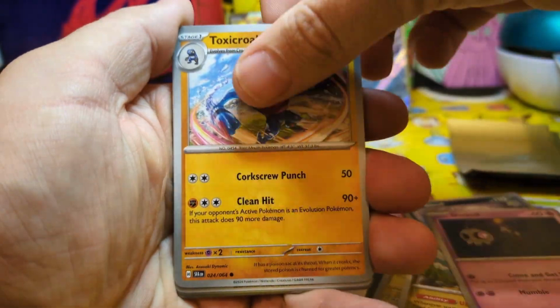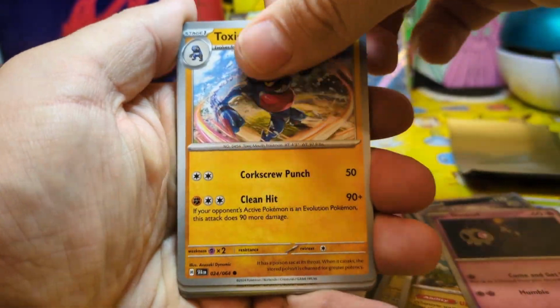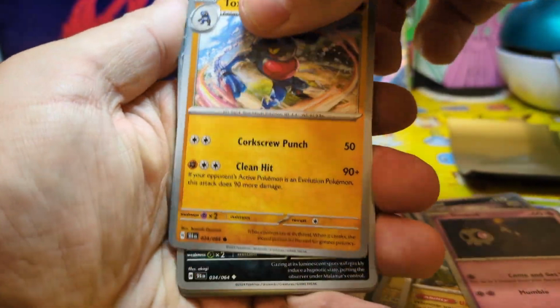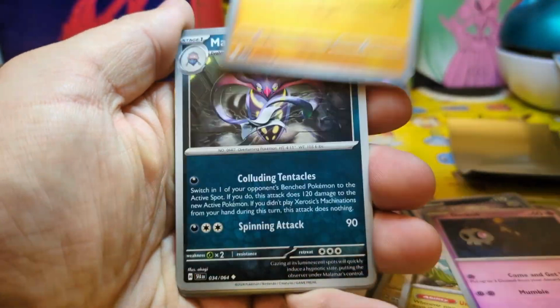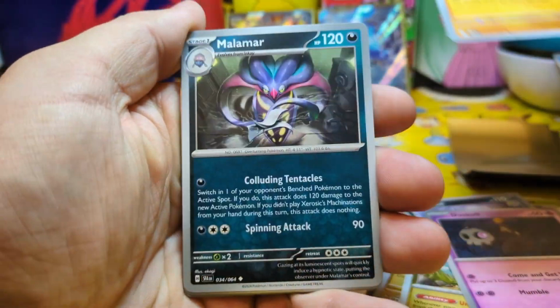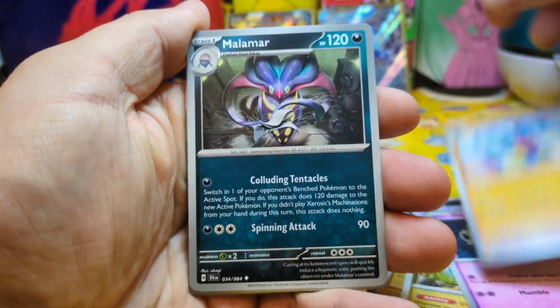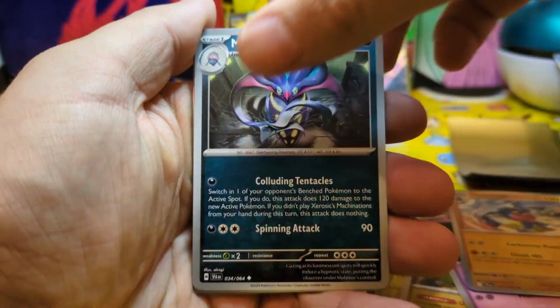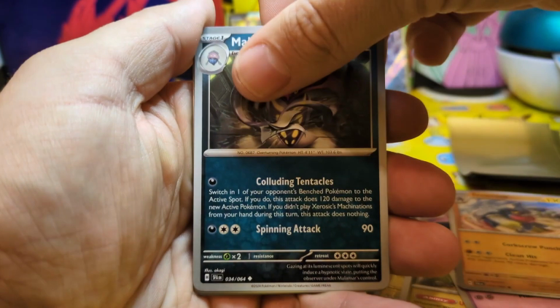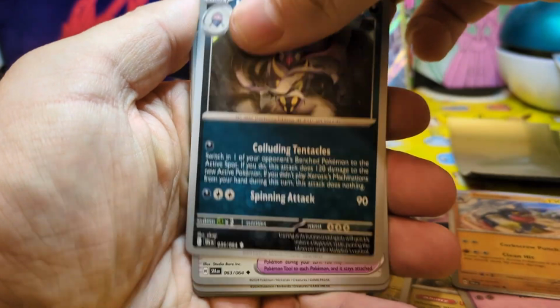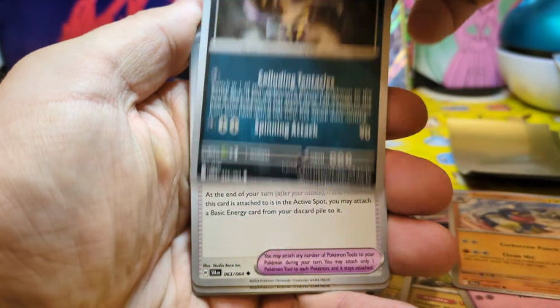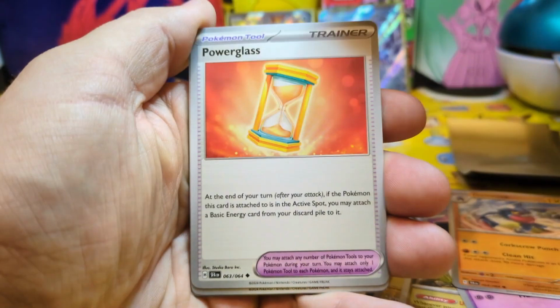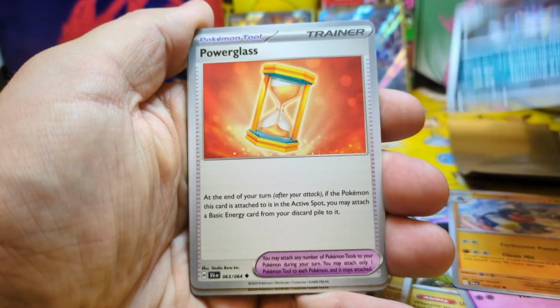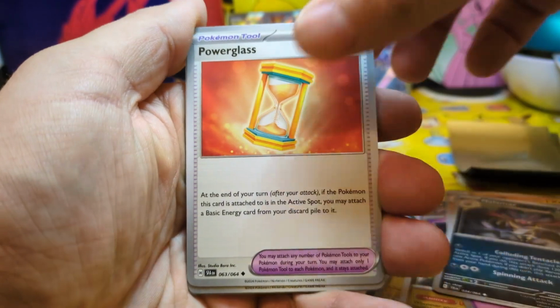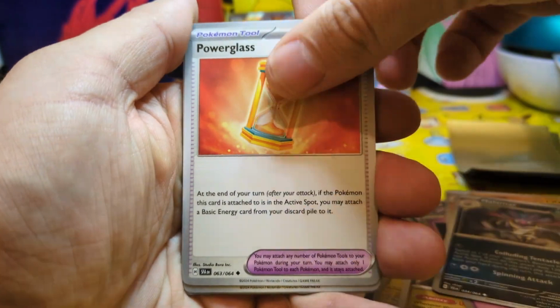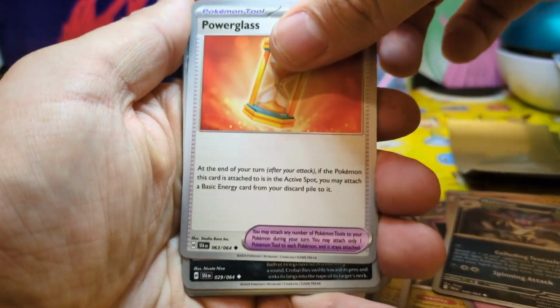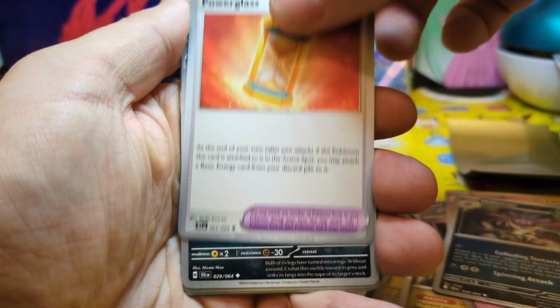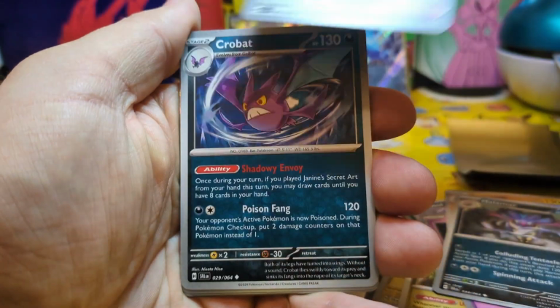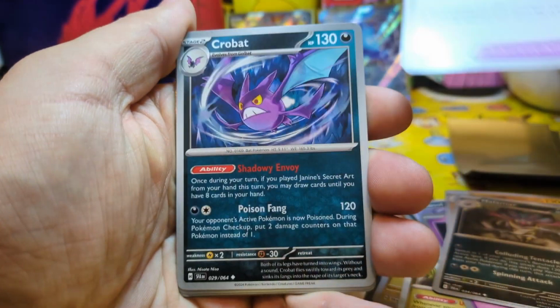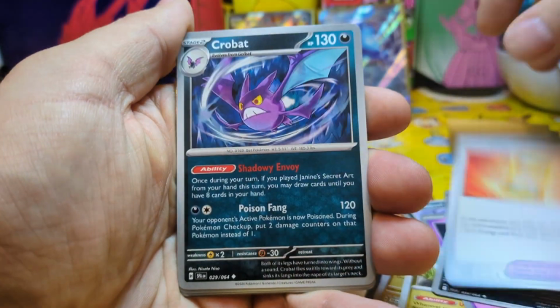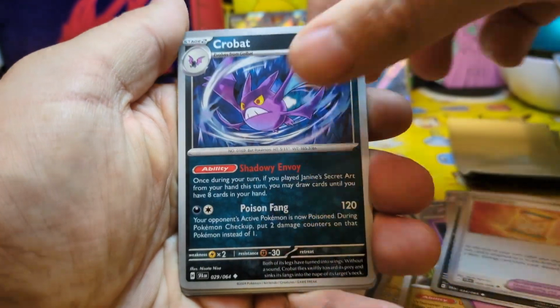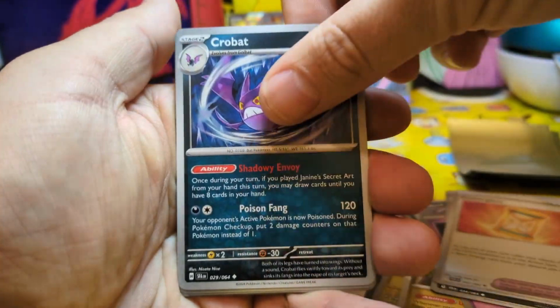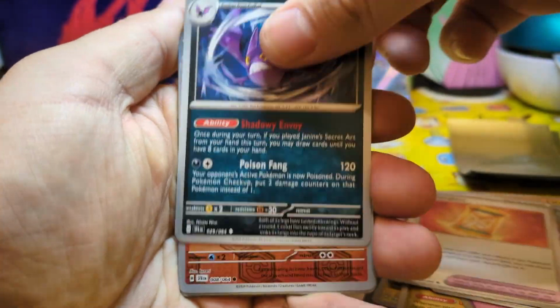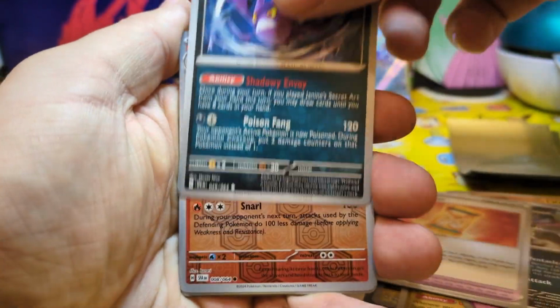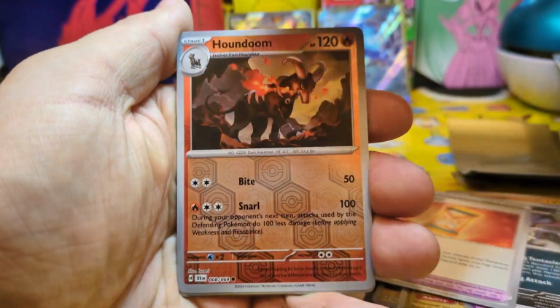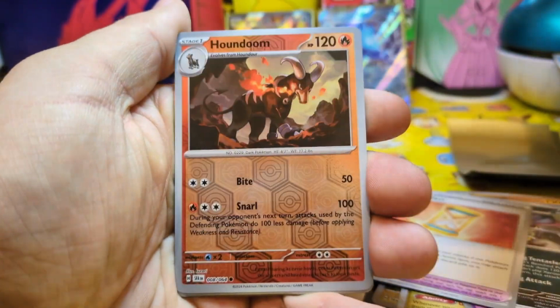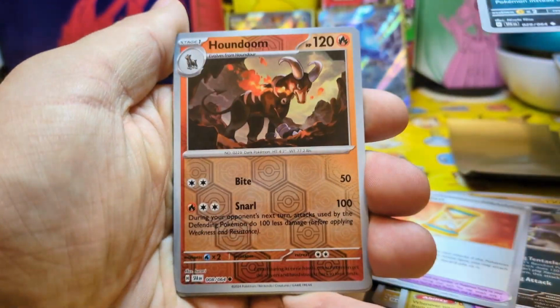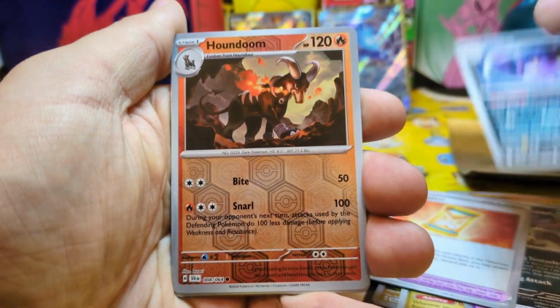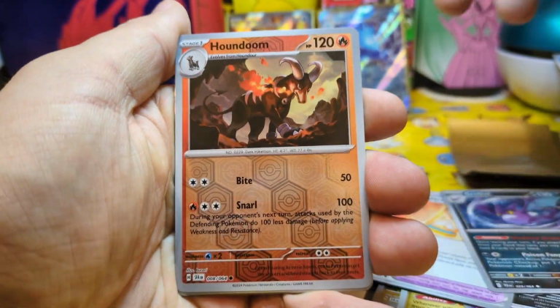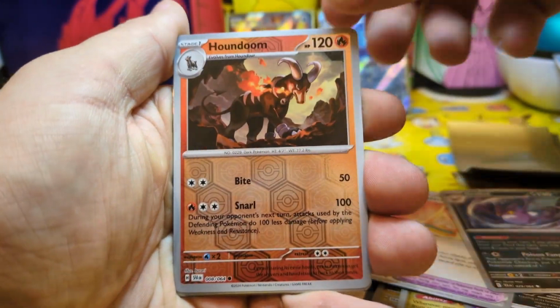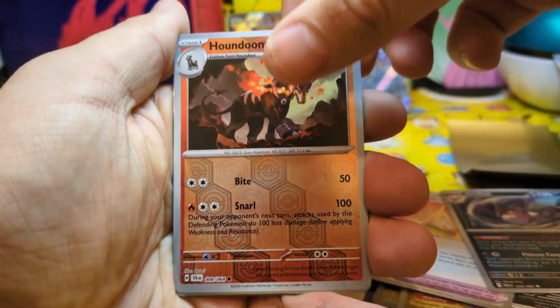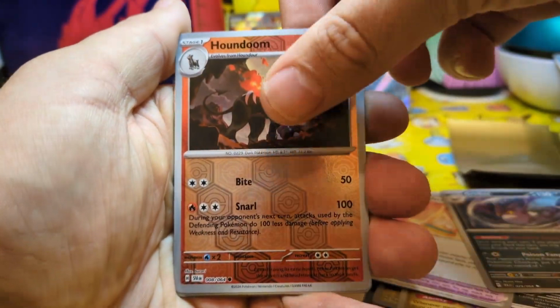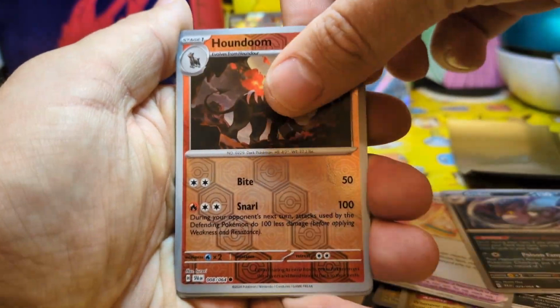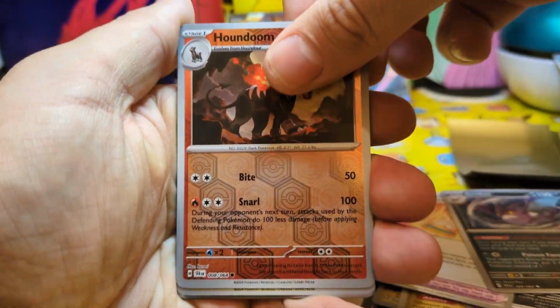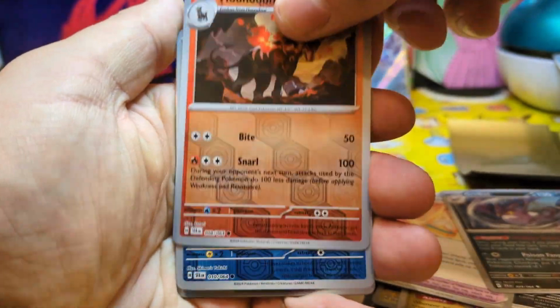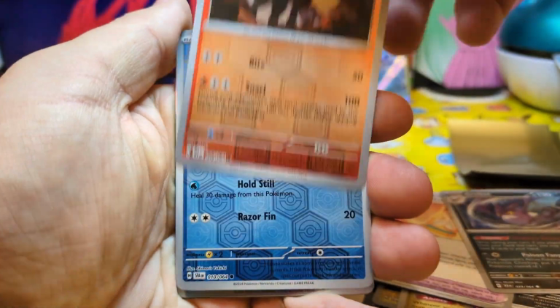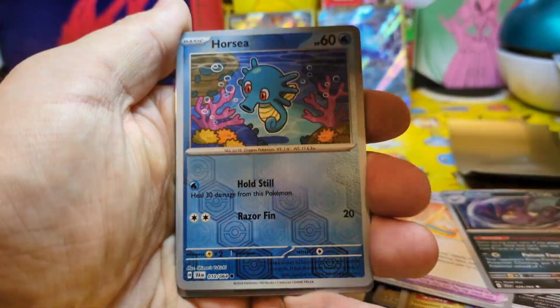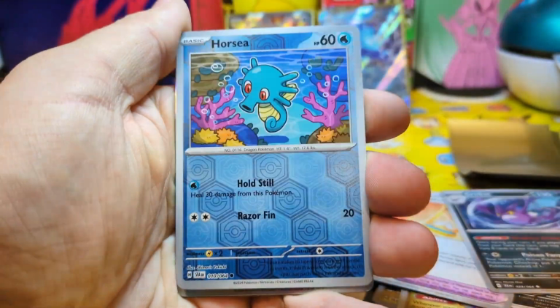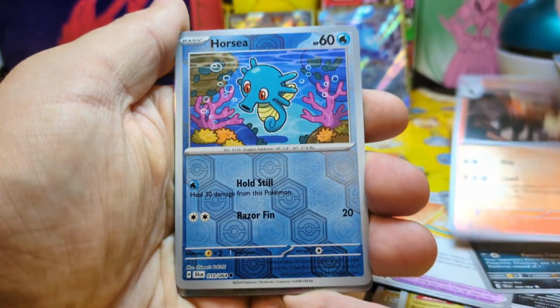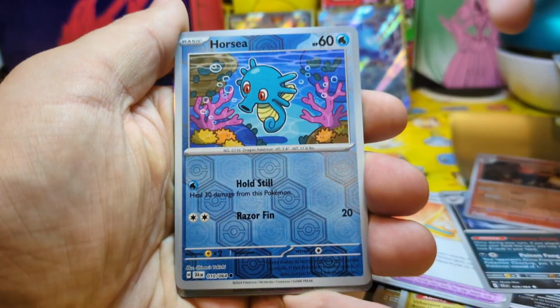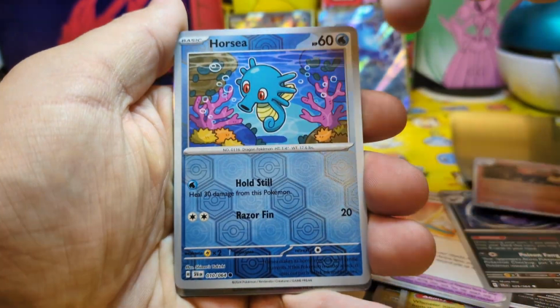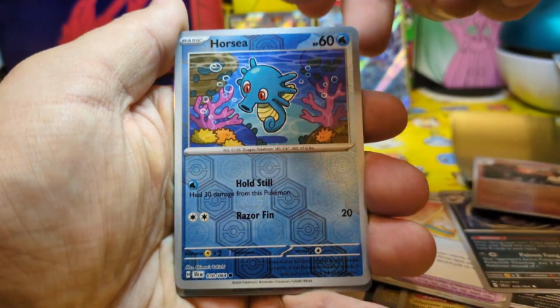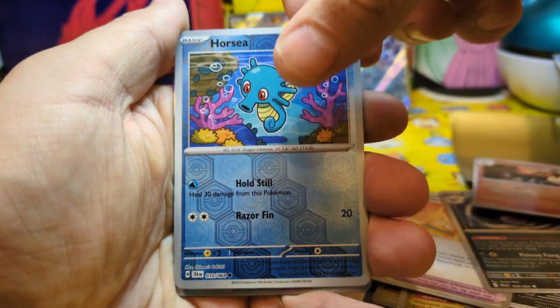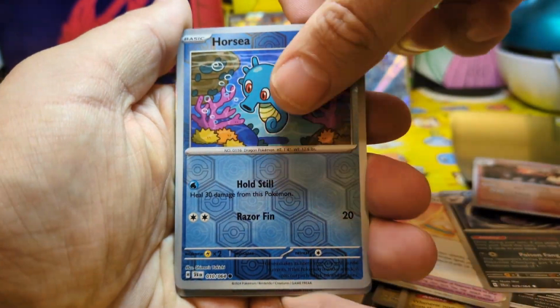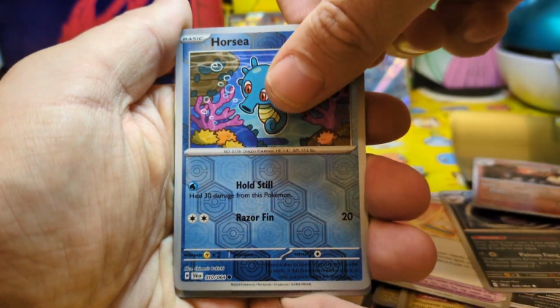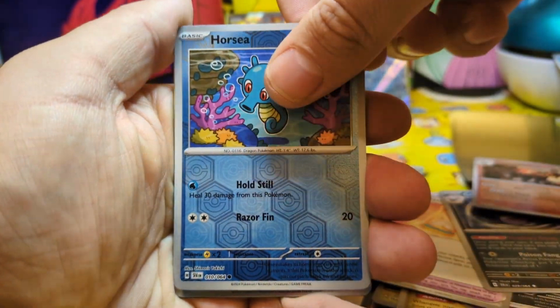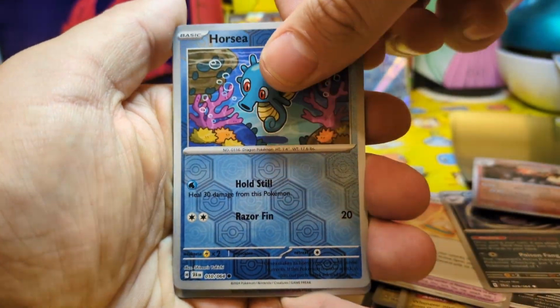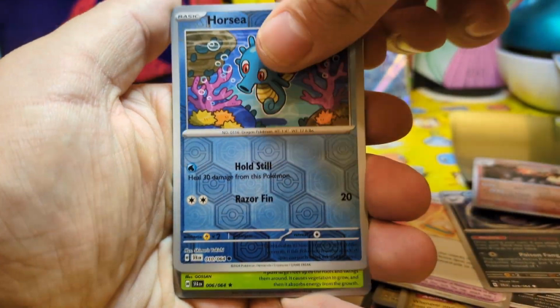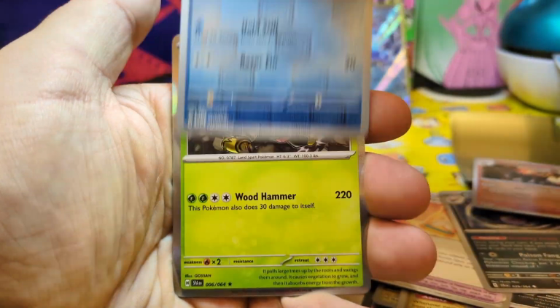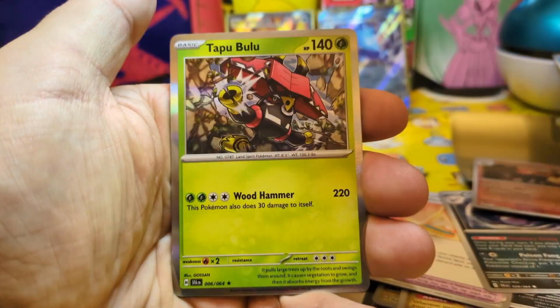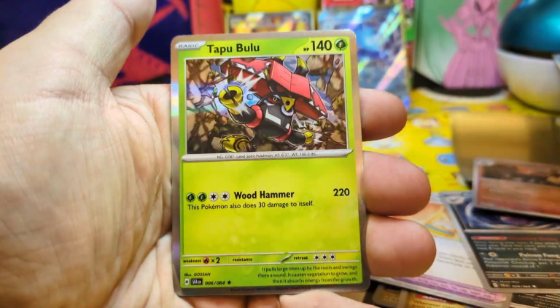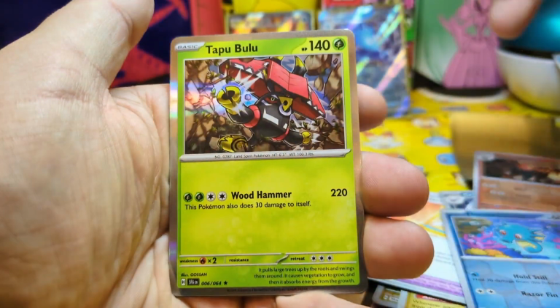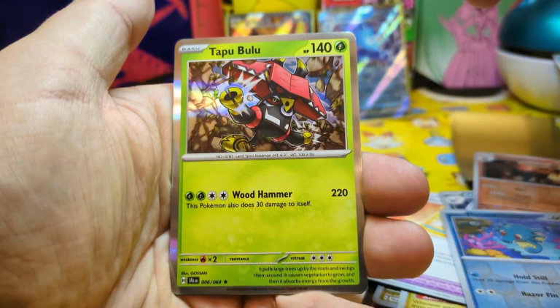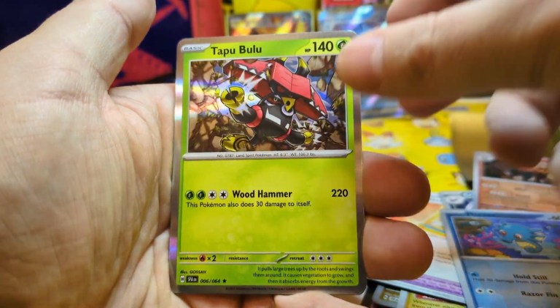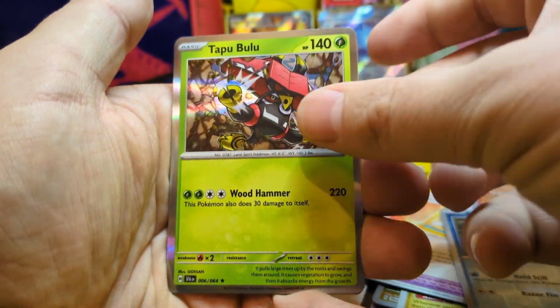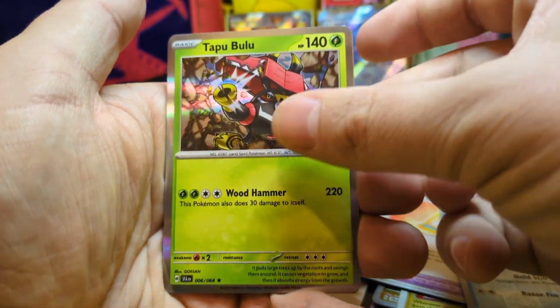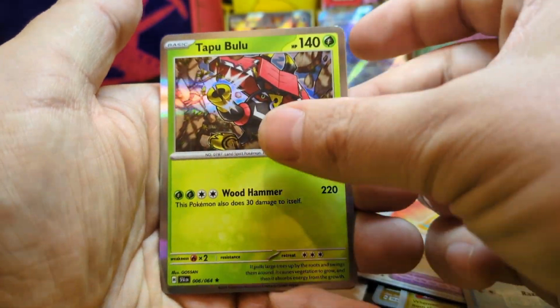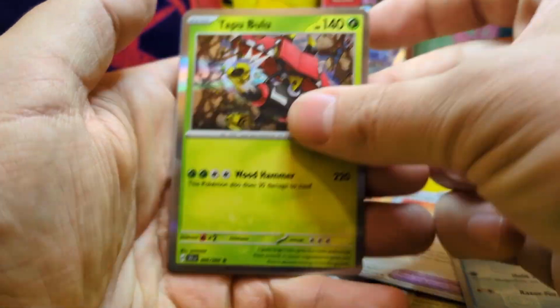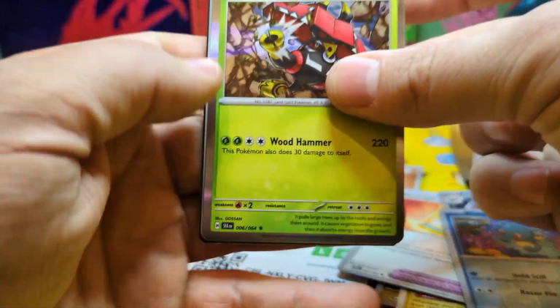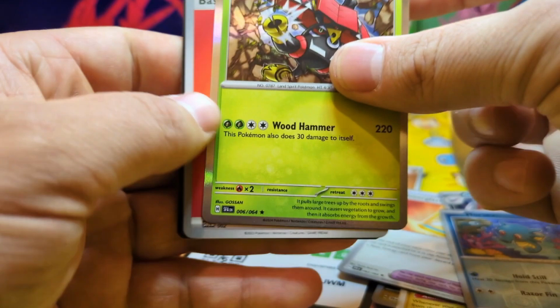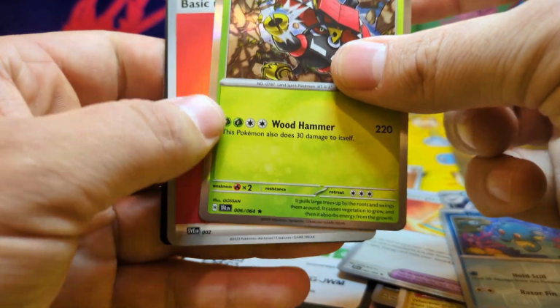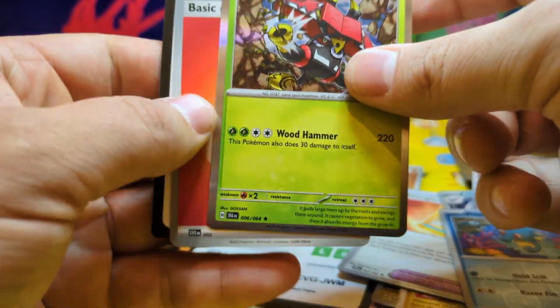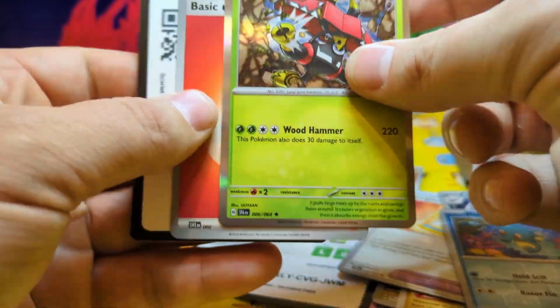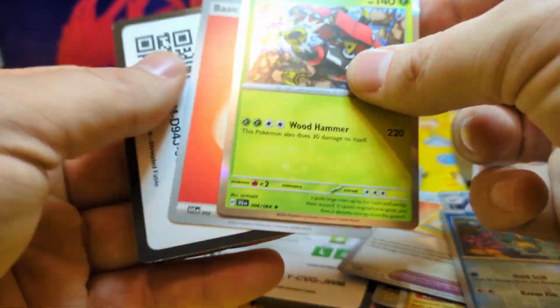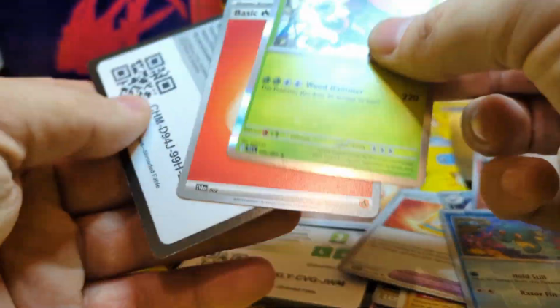Pack five with another Duskull, Powergas, Callback, Harns Dune Reverse Holo, Horsy Reverse Holo, Tapu Boo Lou.